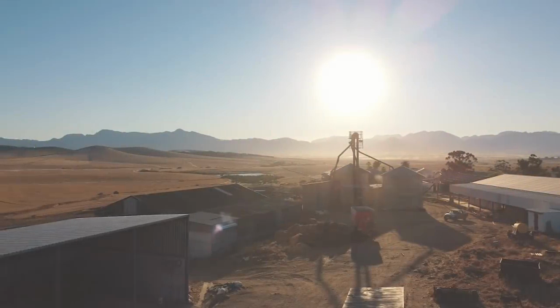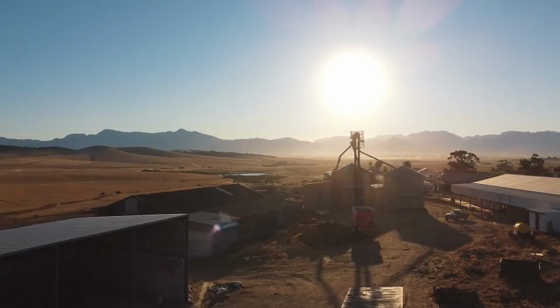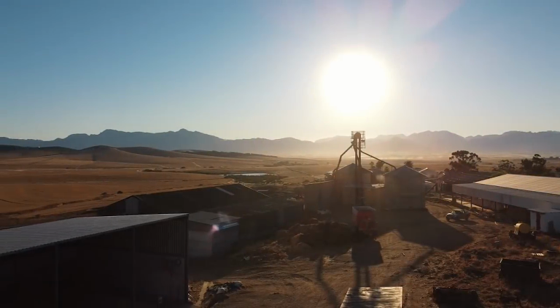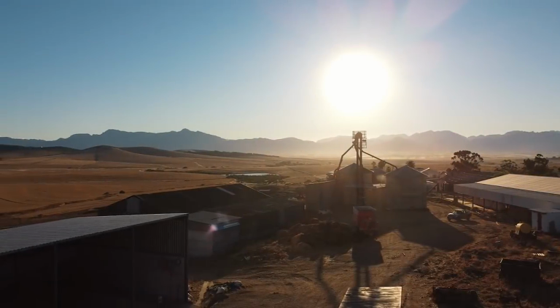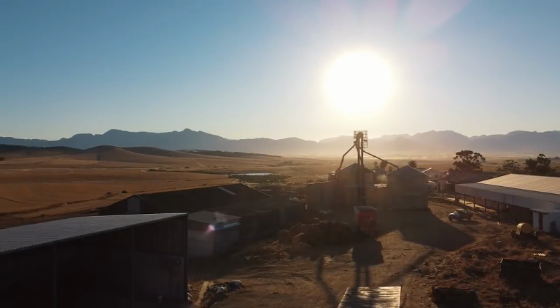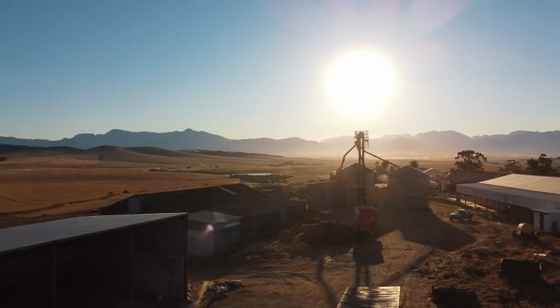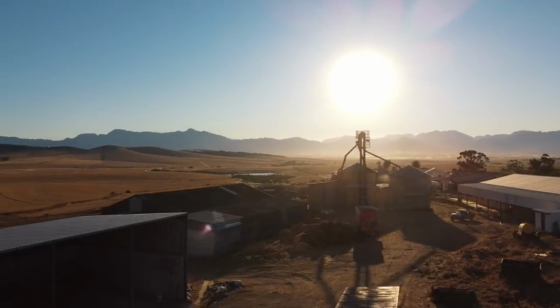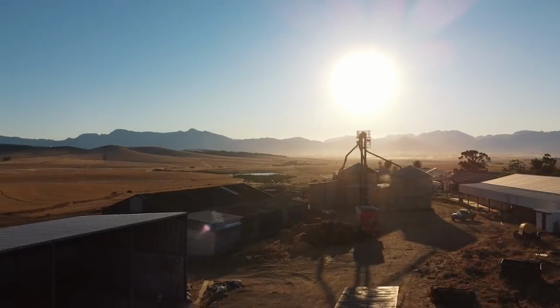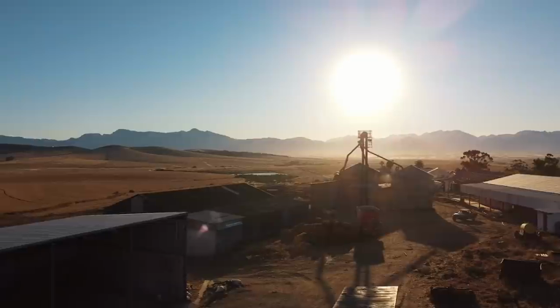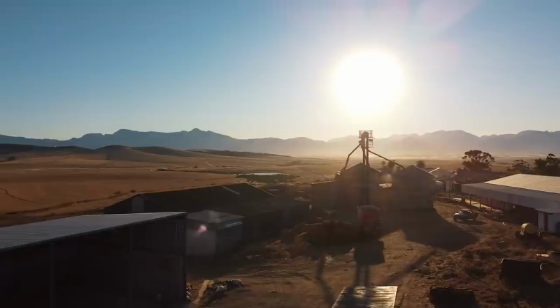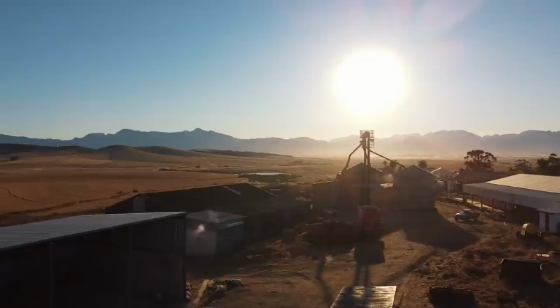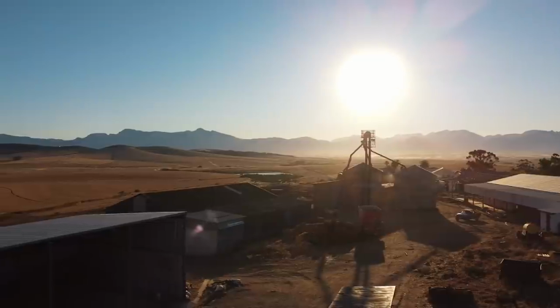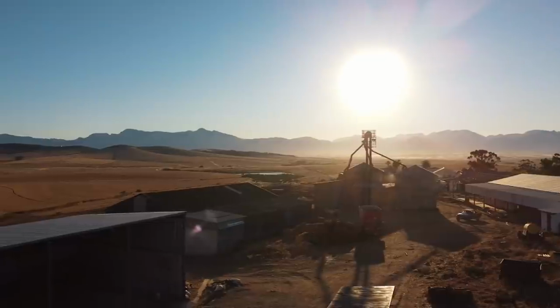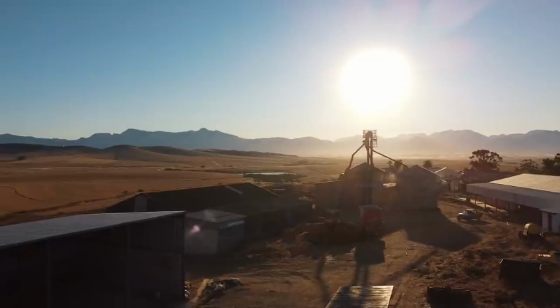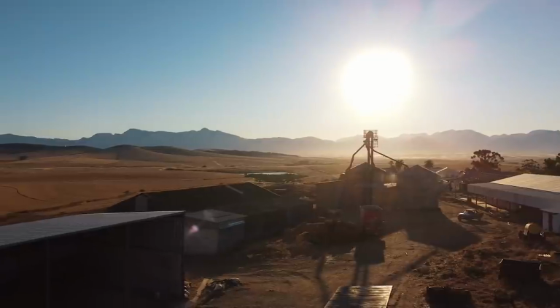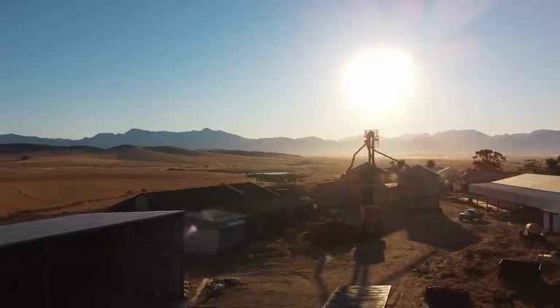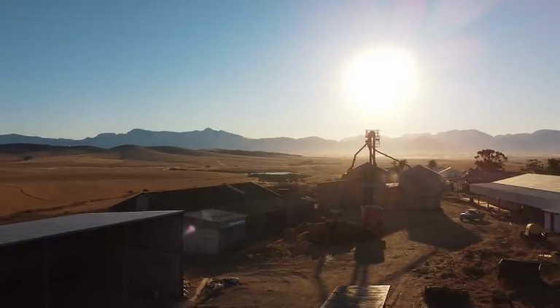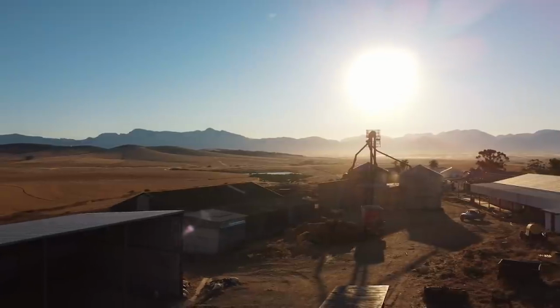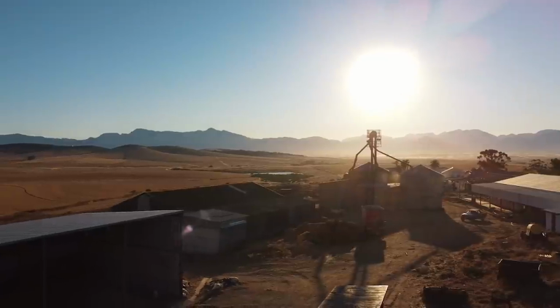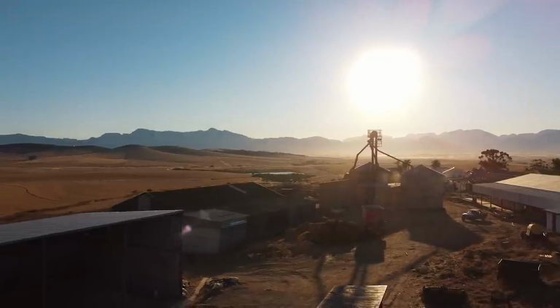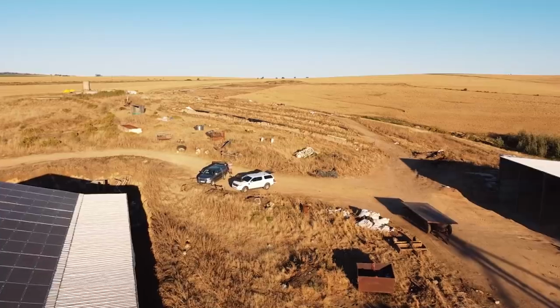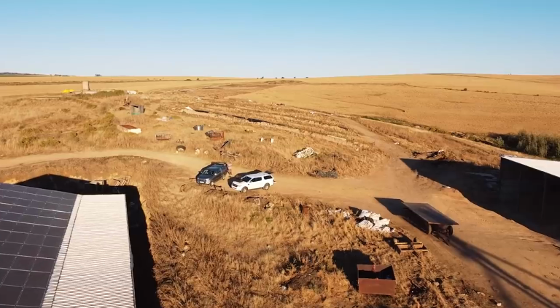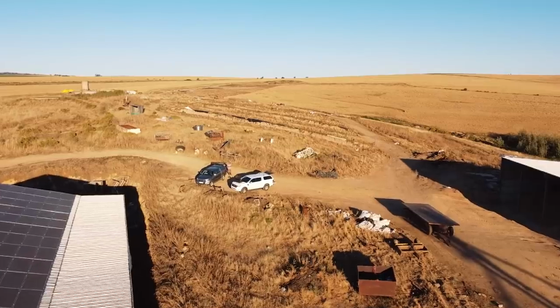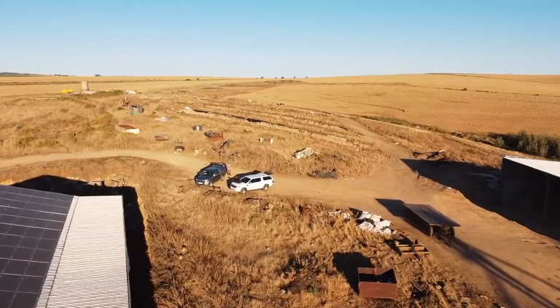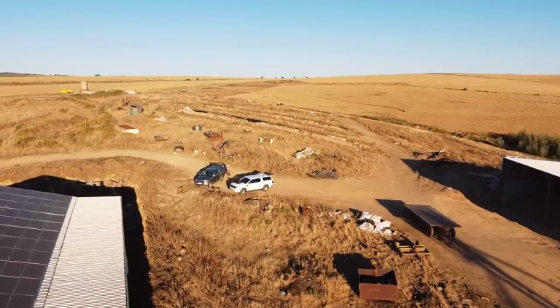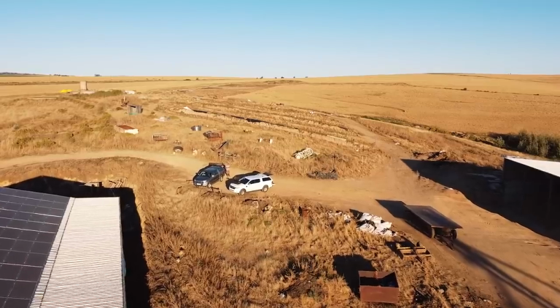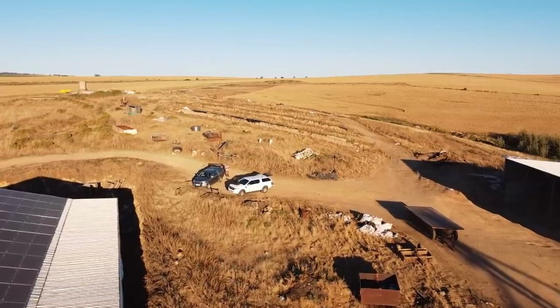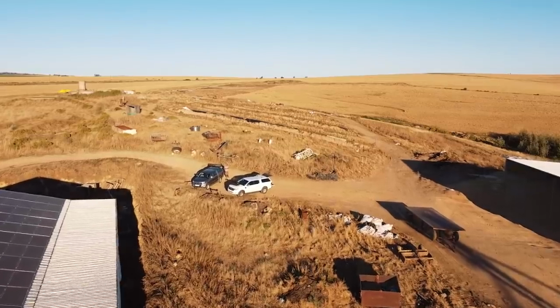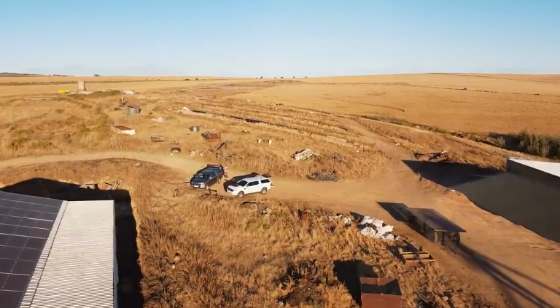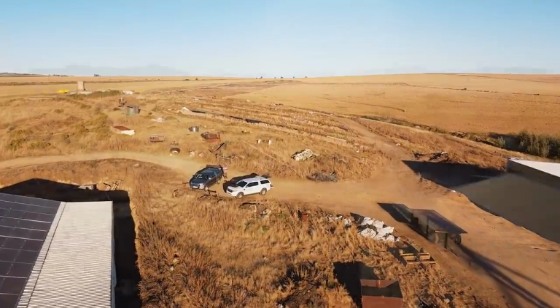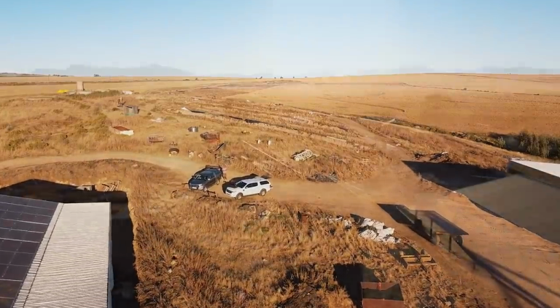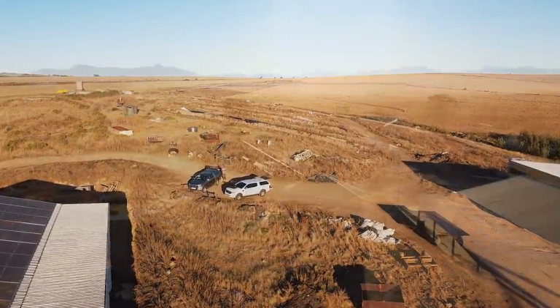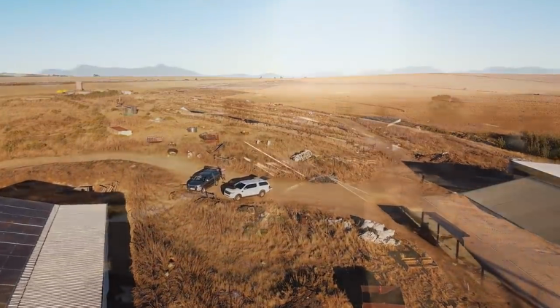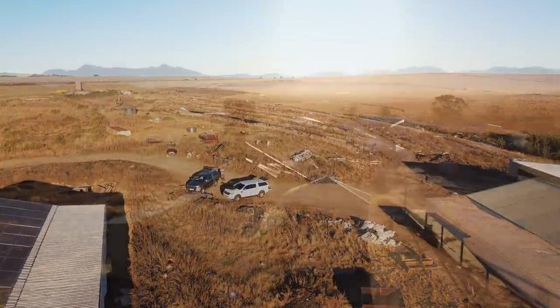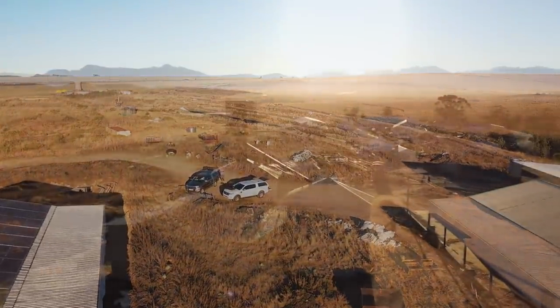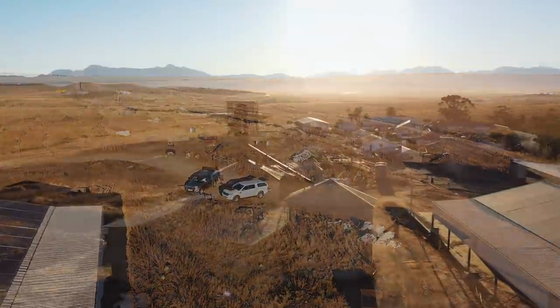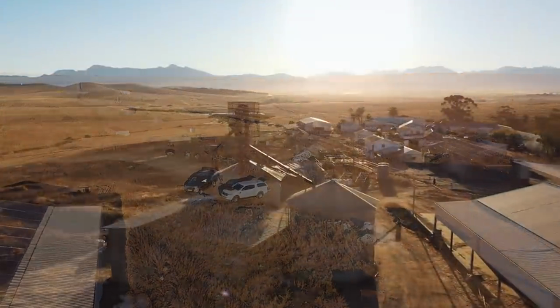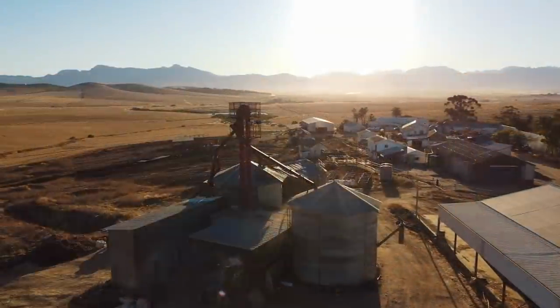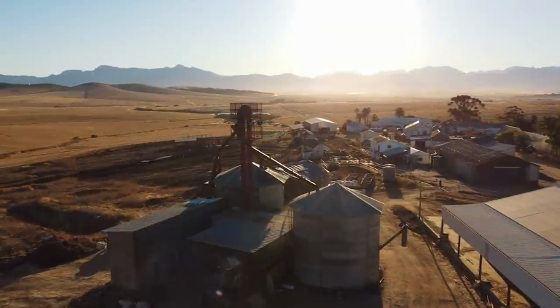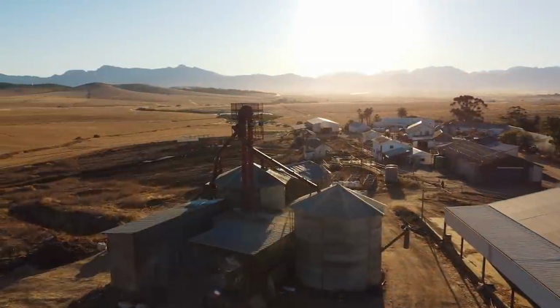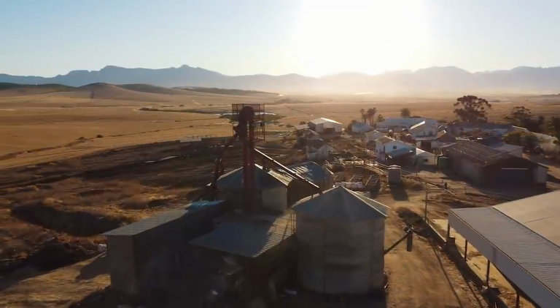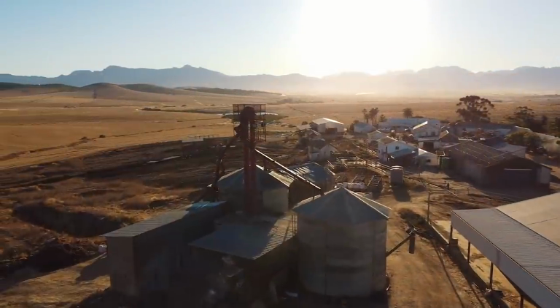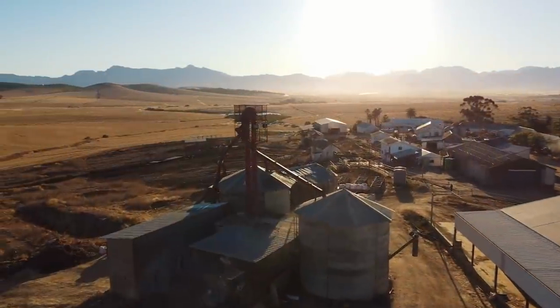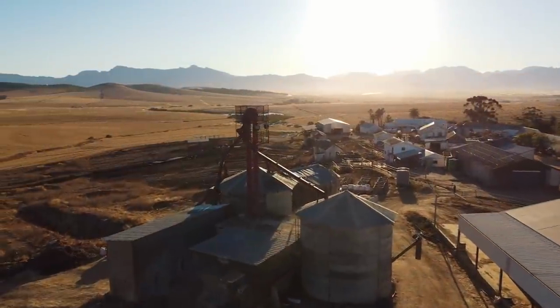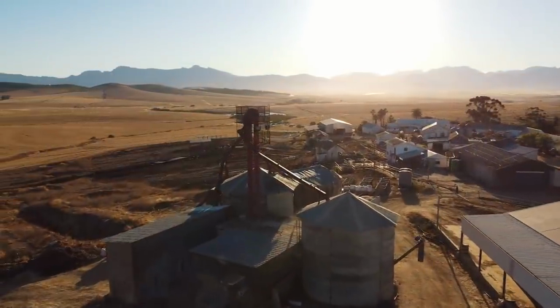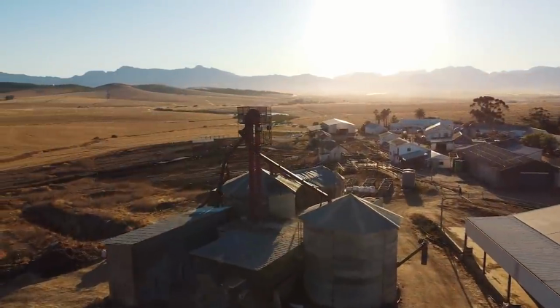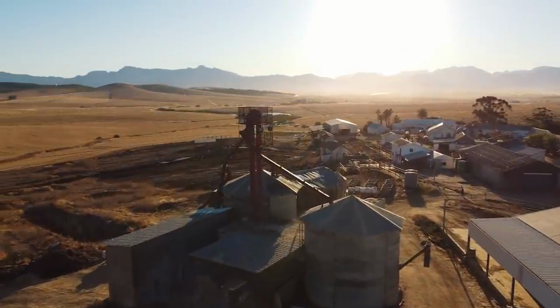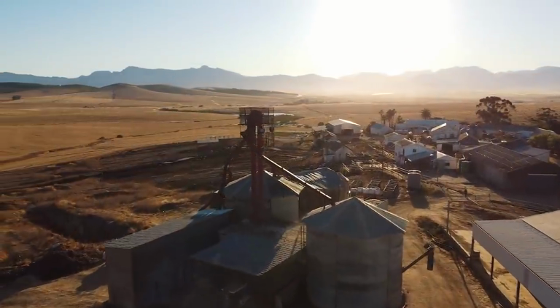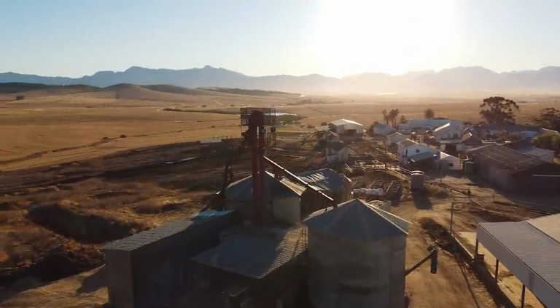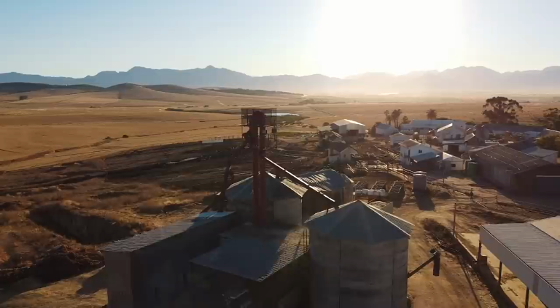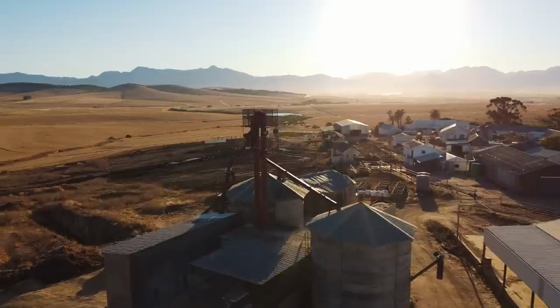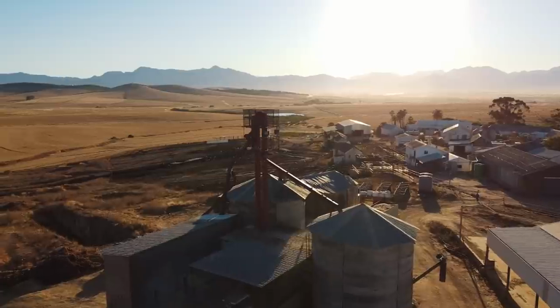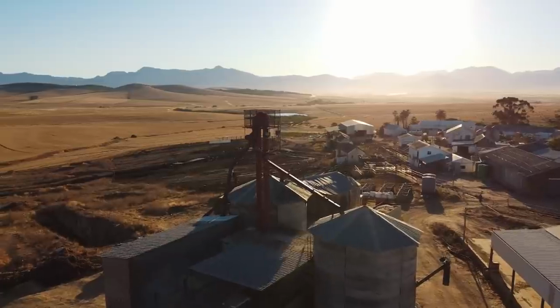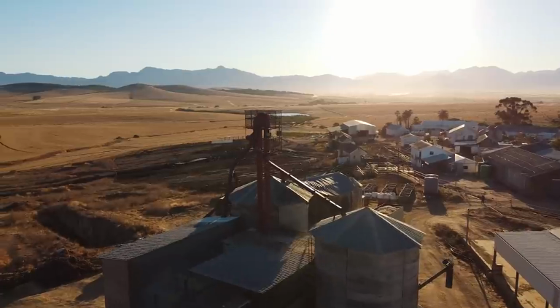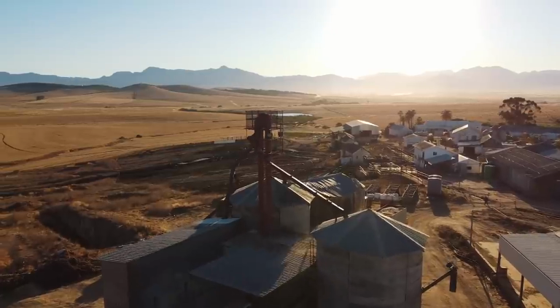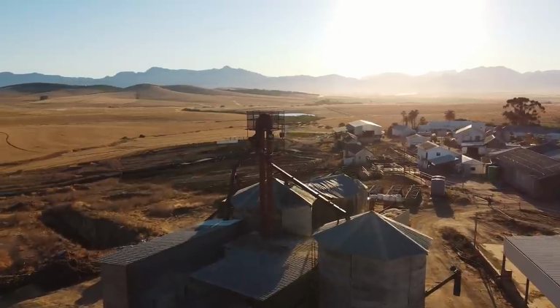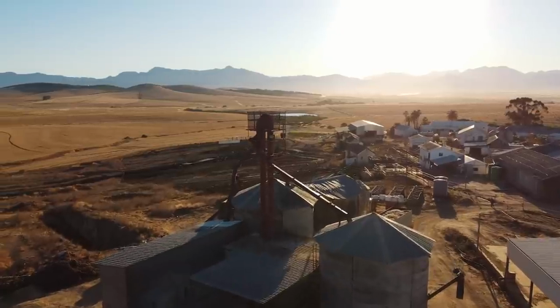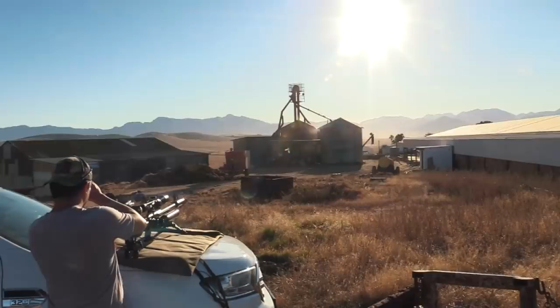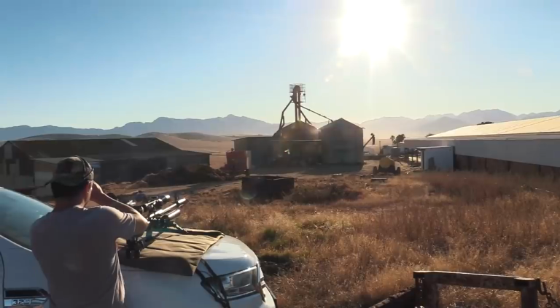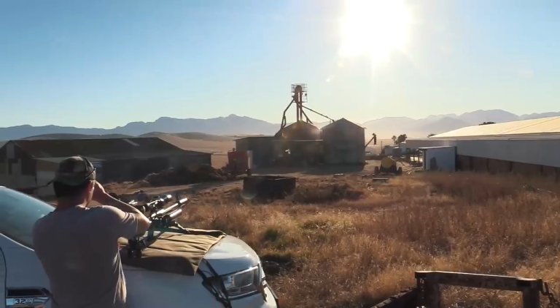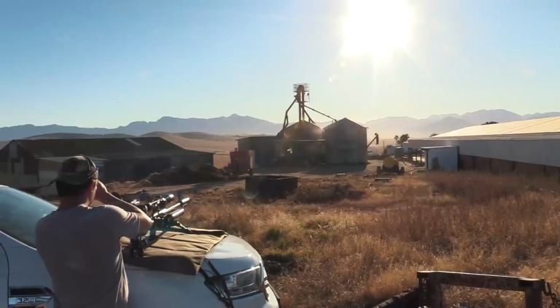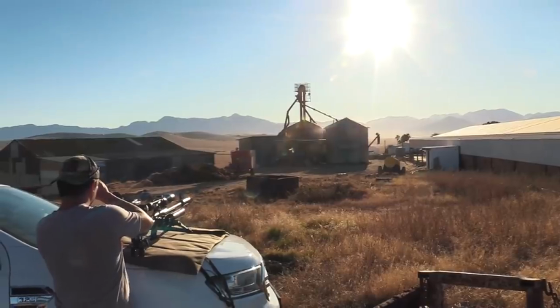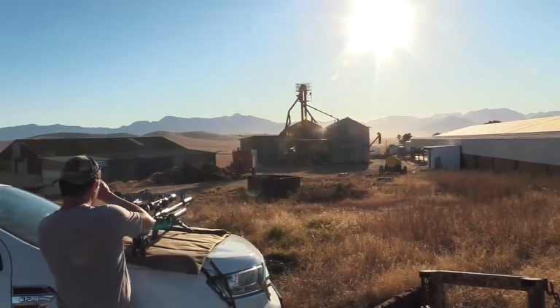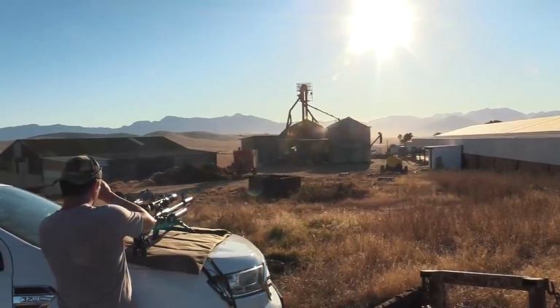Hello and welcome to Airtek Hunting. Today we are going out for a quick hunt and after that I will share my pellet or slug holder with you. So let's get going.